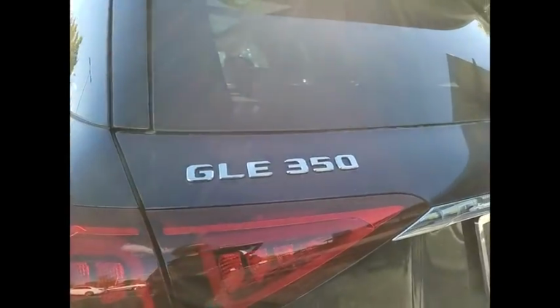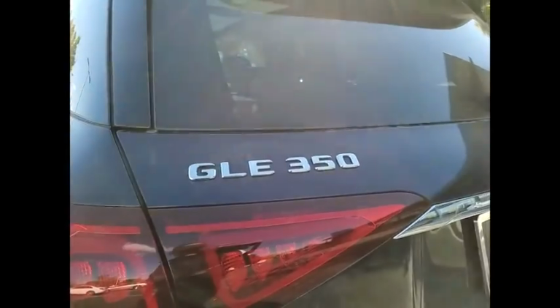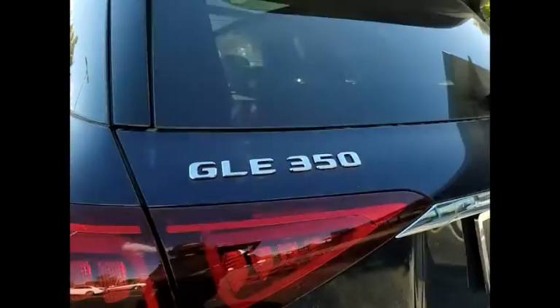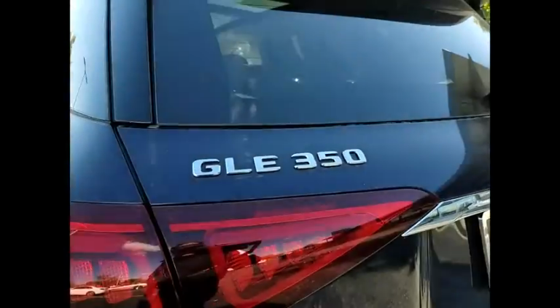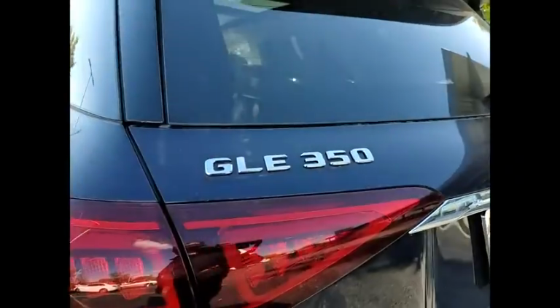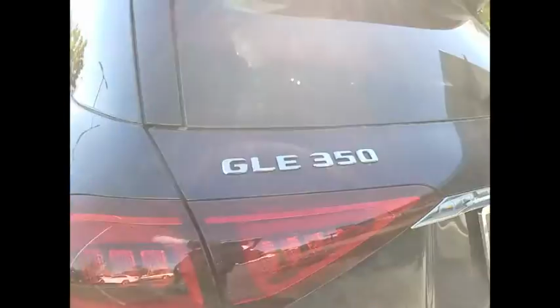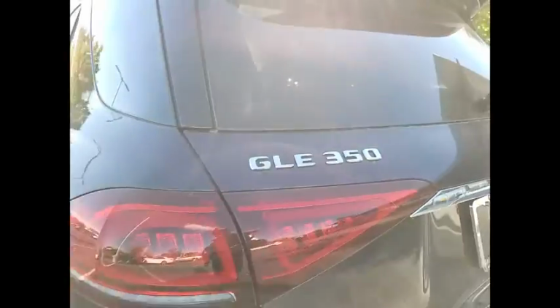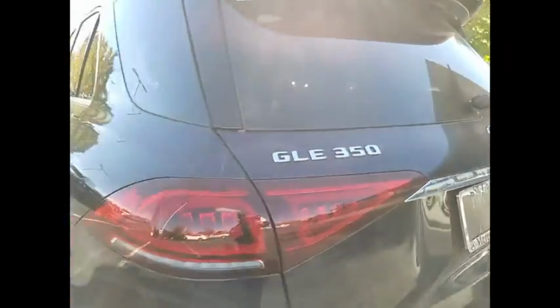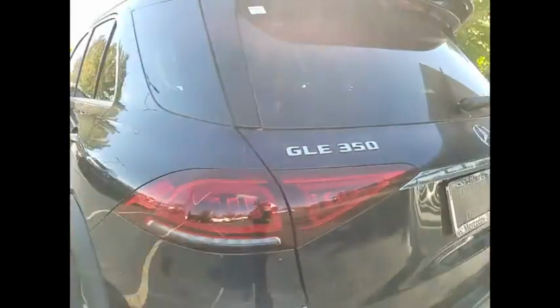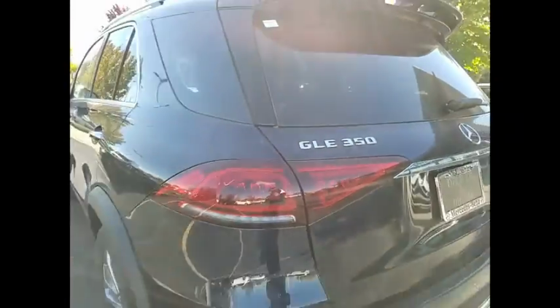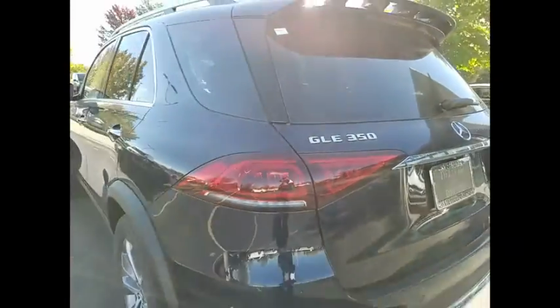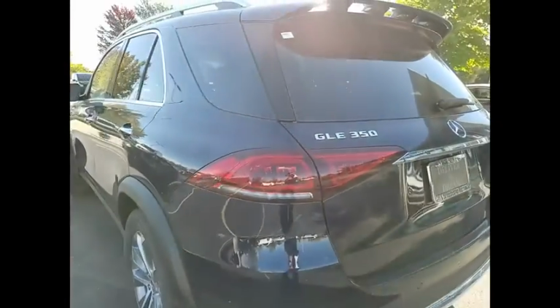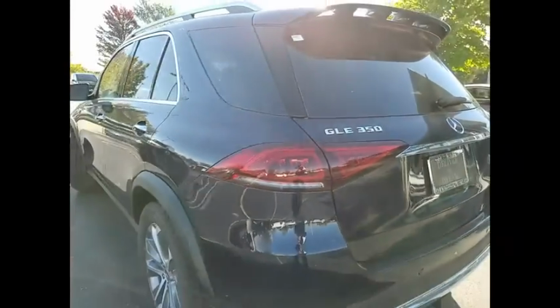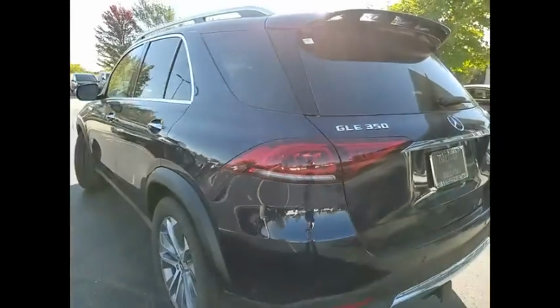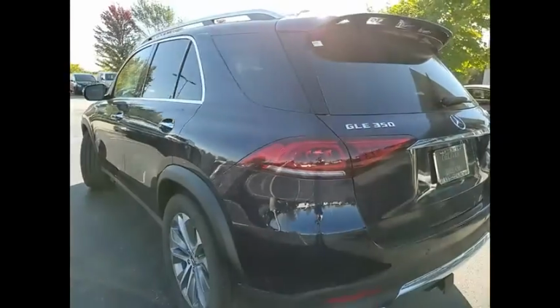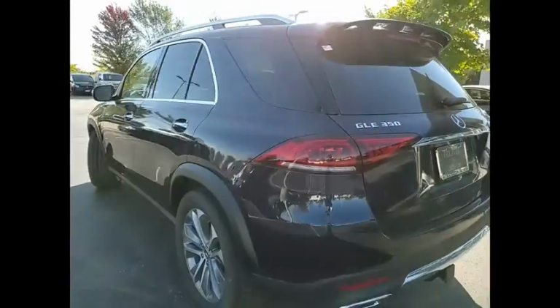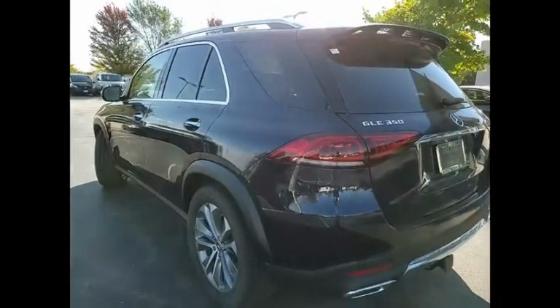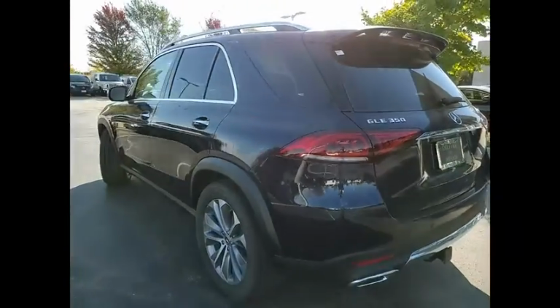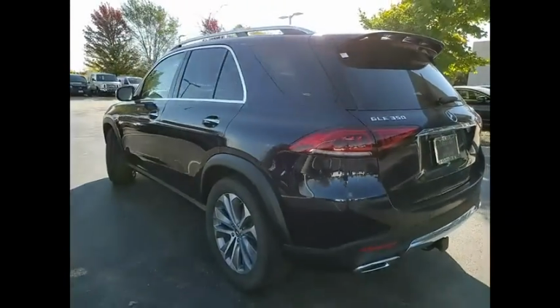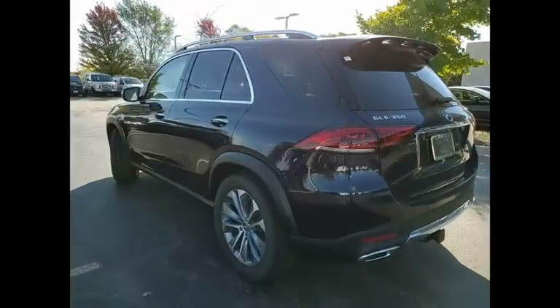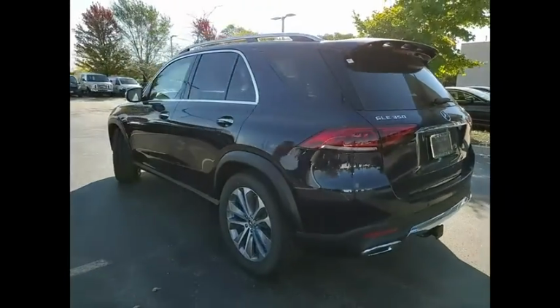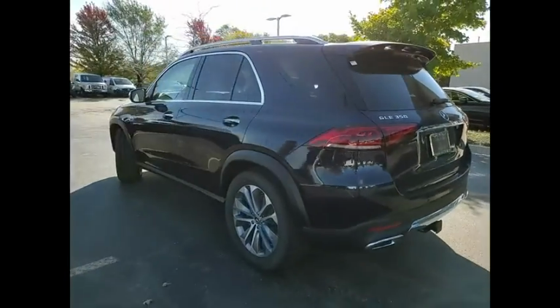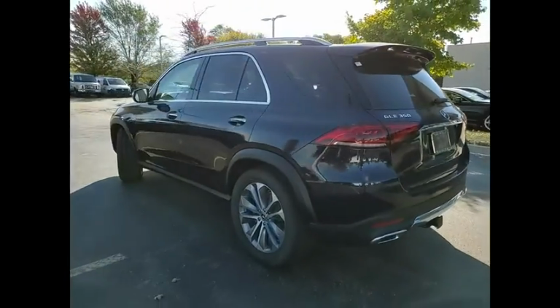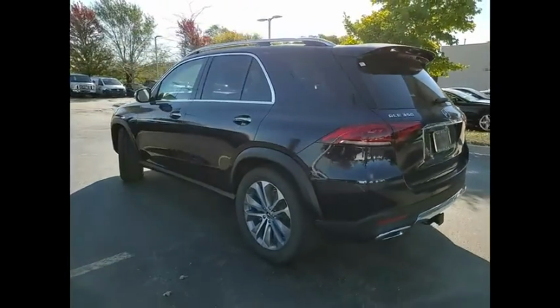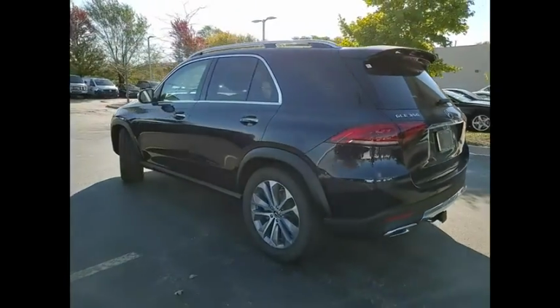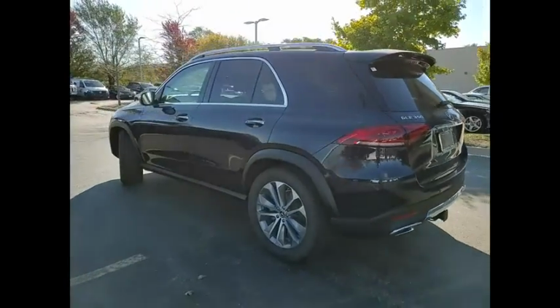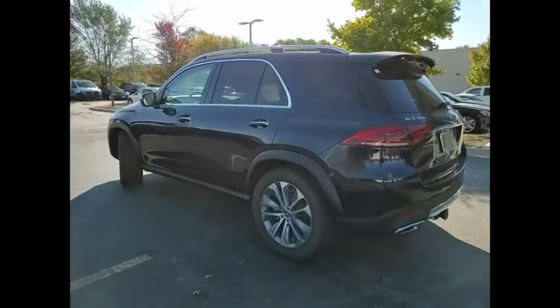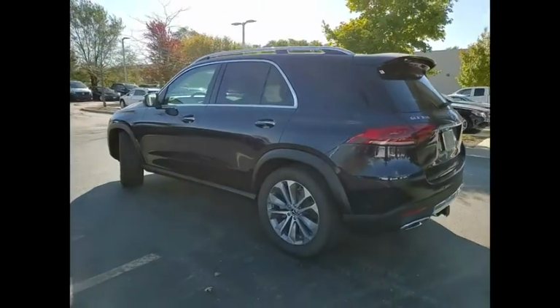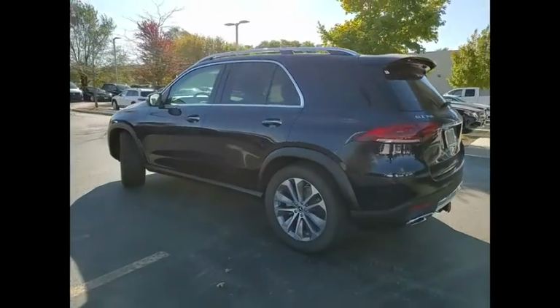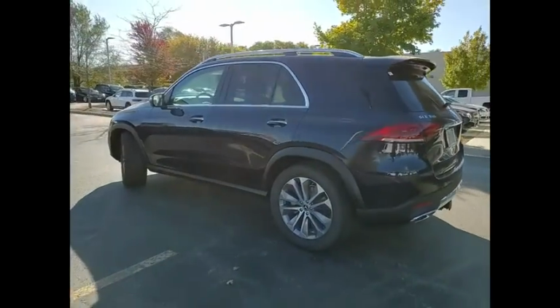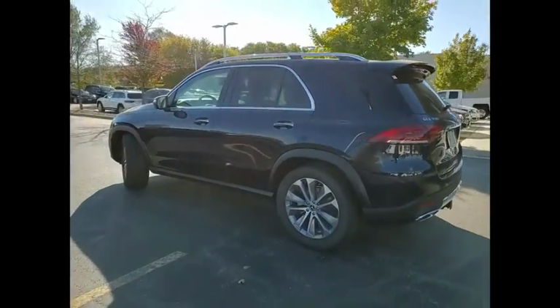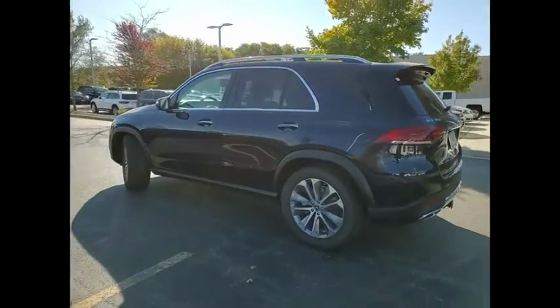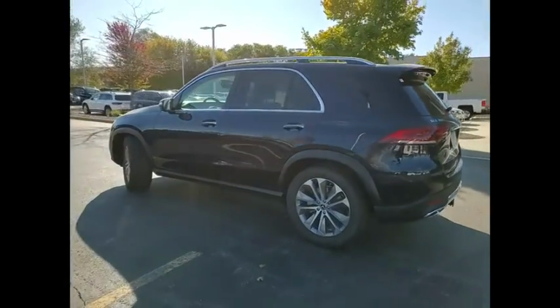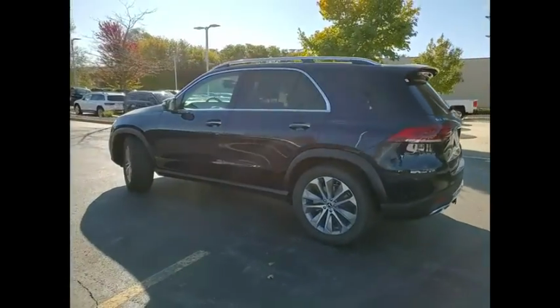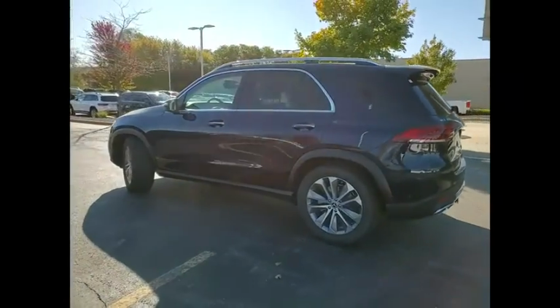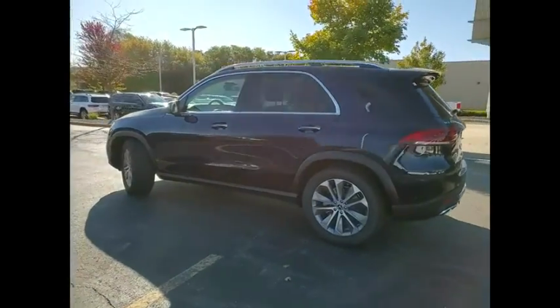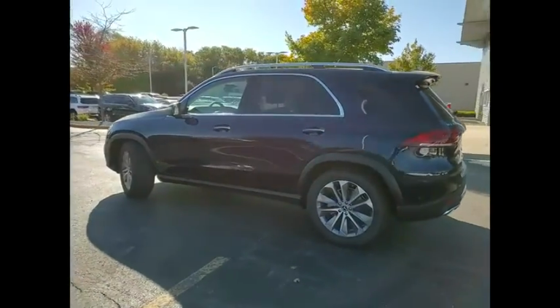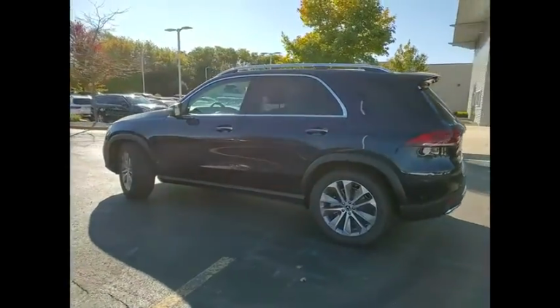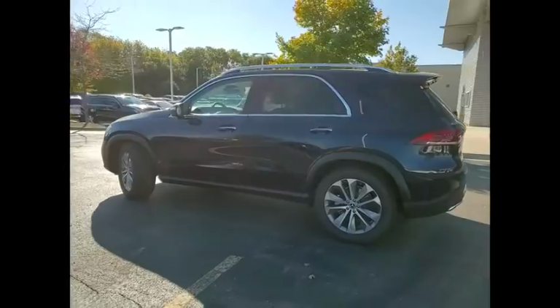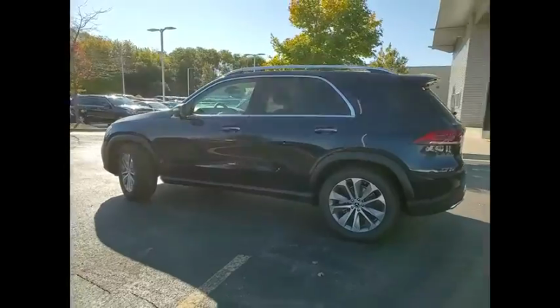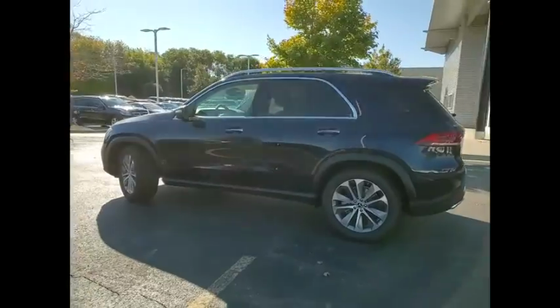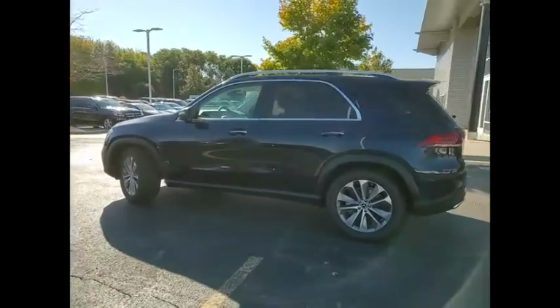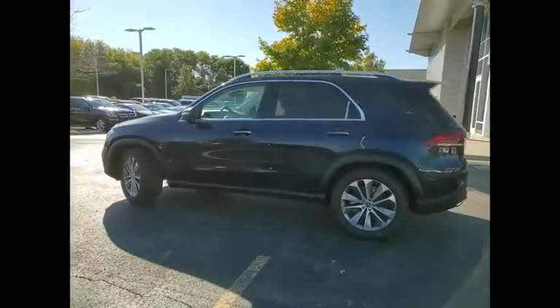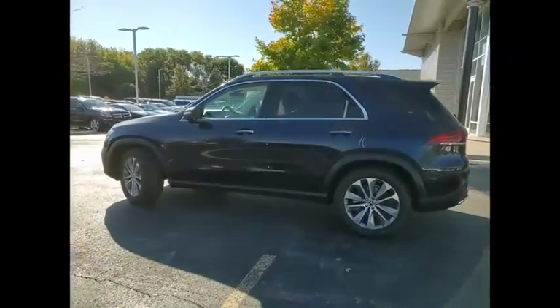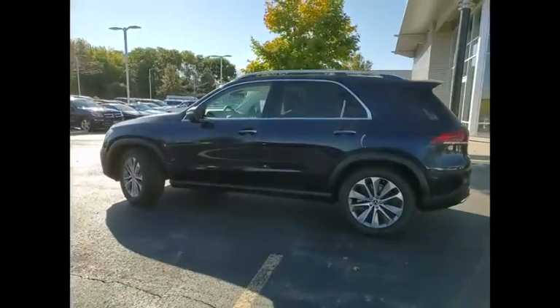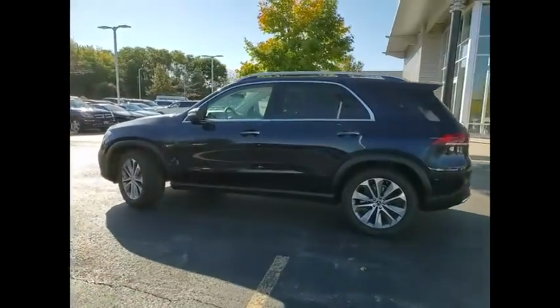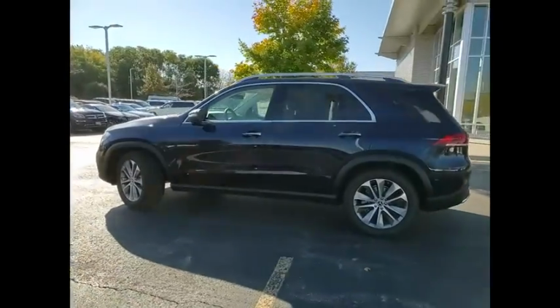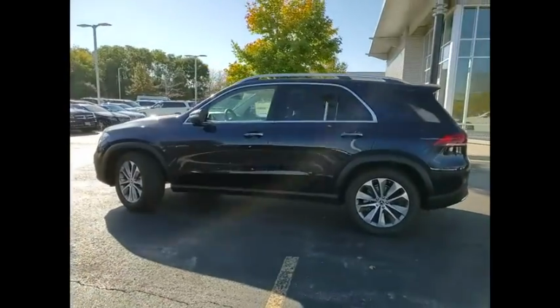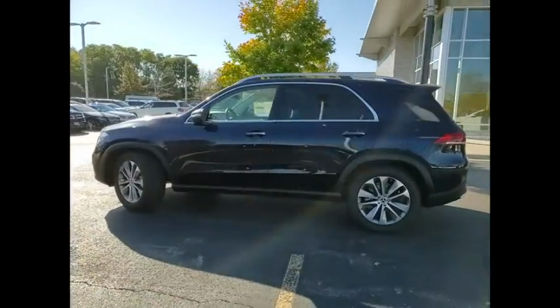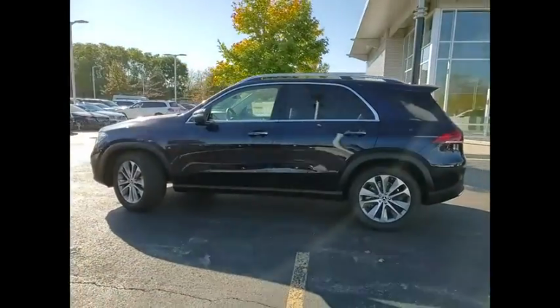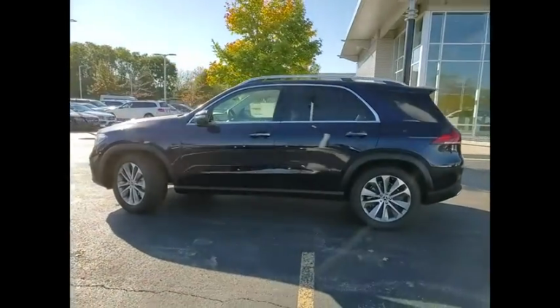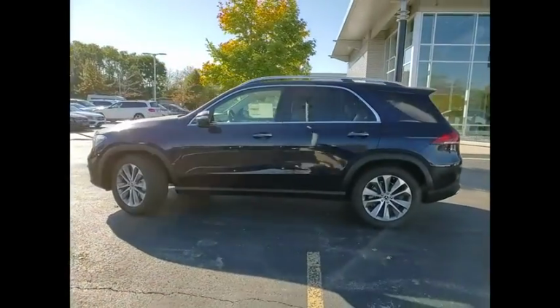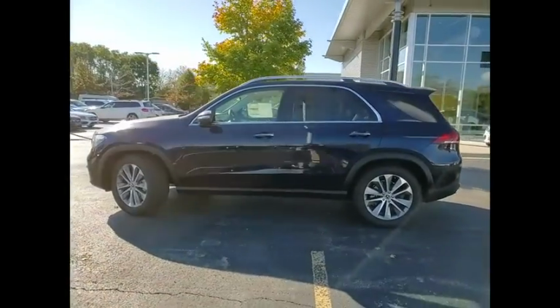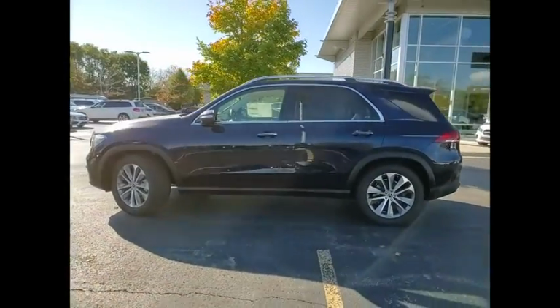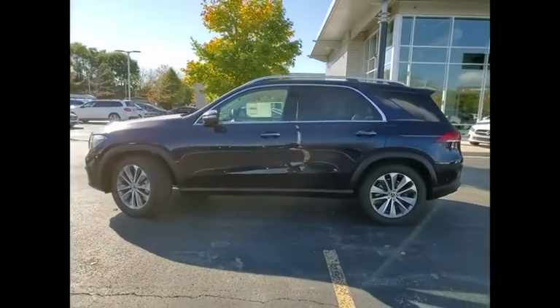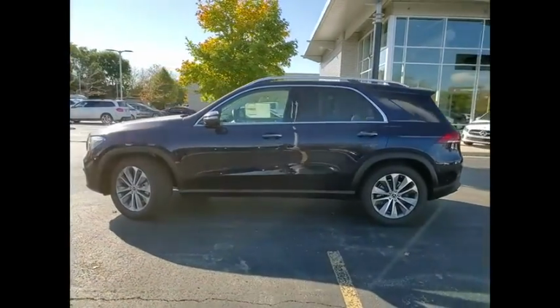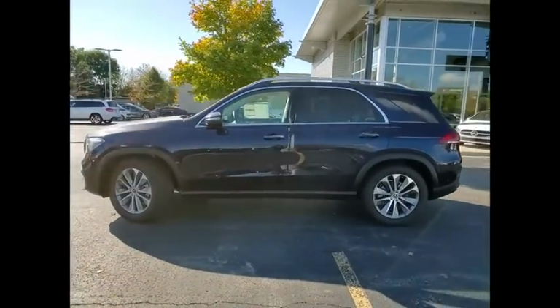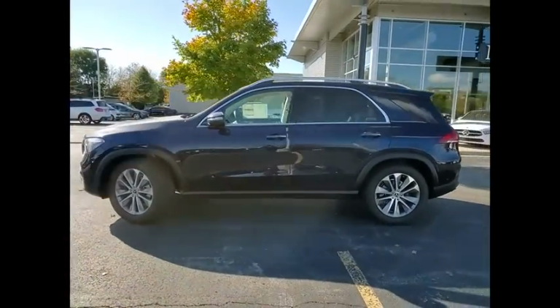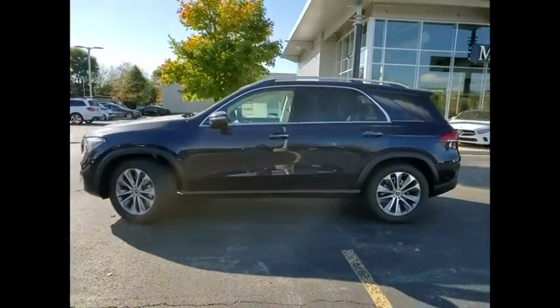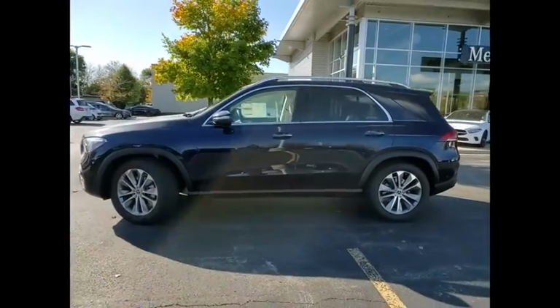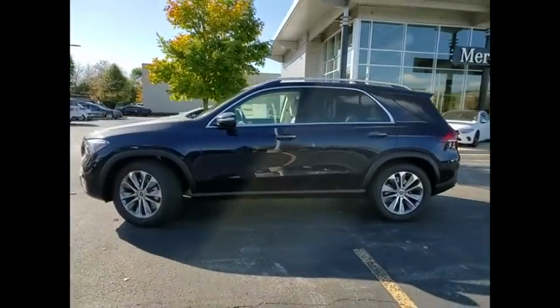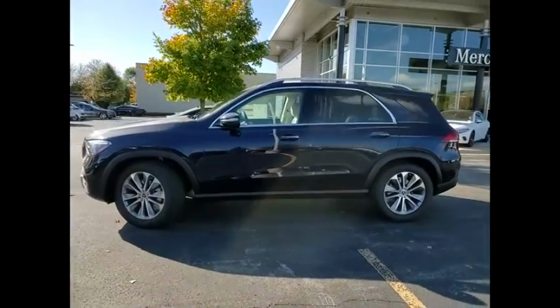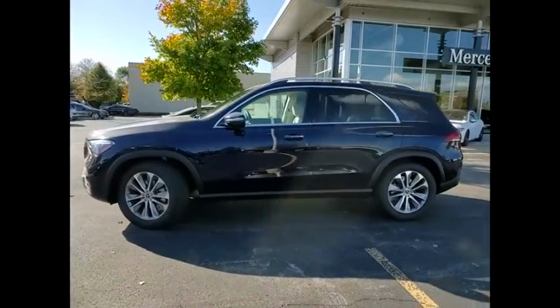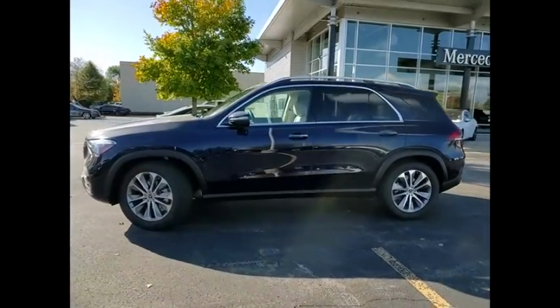Here are some of this vehicle's great options: airbags — driver, knee. Airbags — passenger, occupant sensing deactivation.